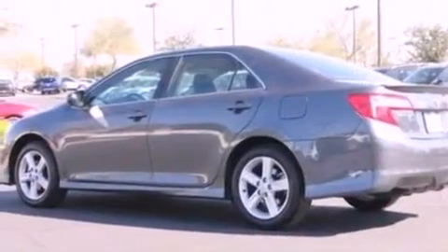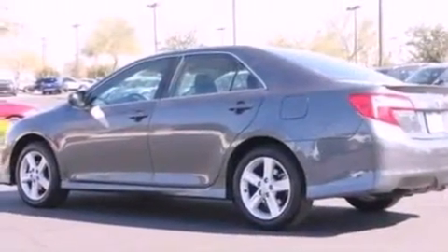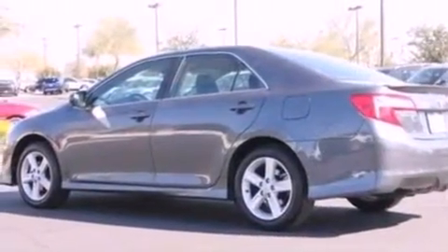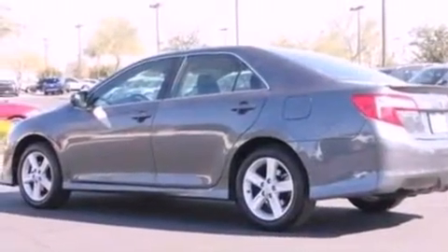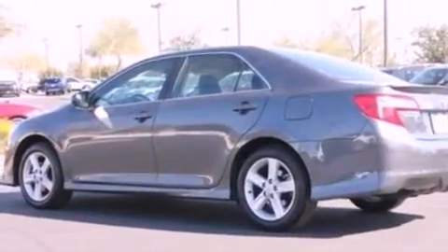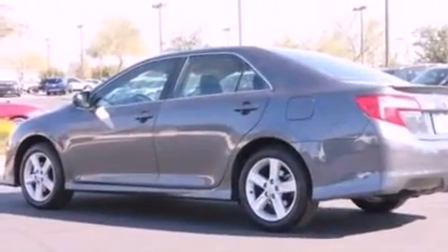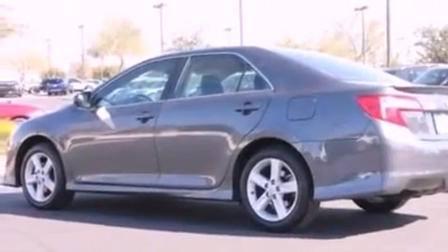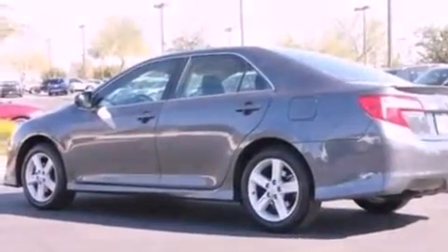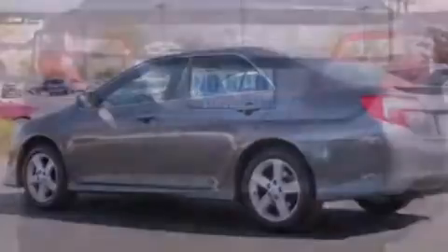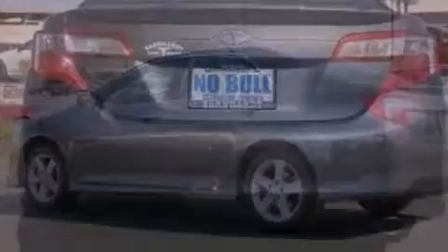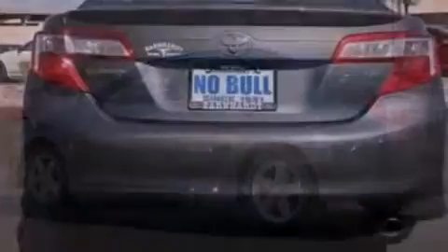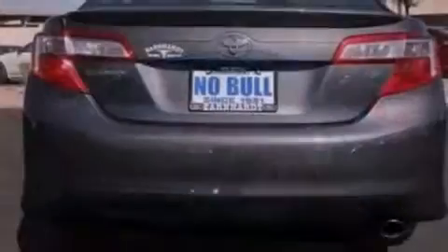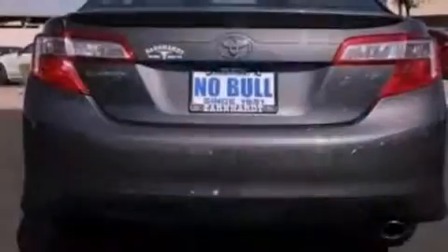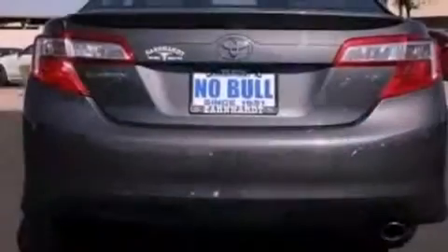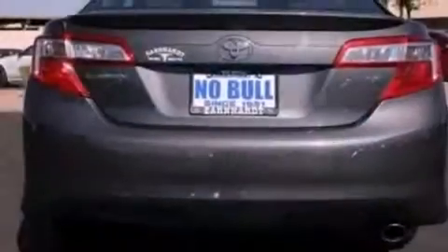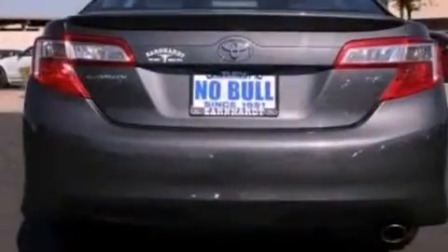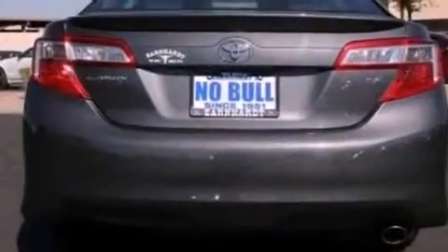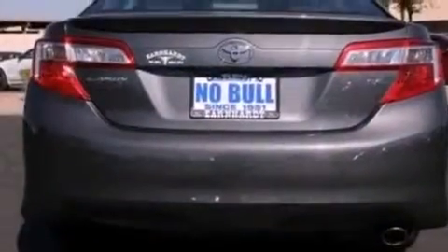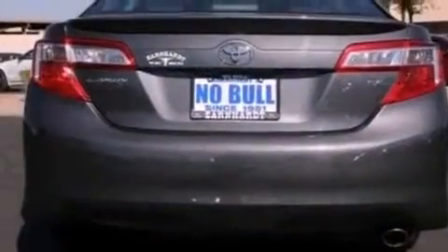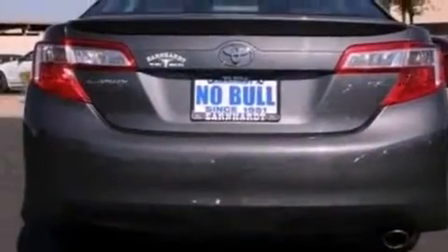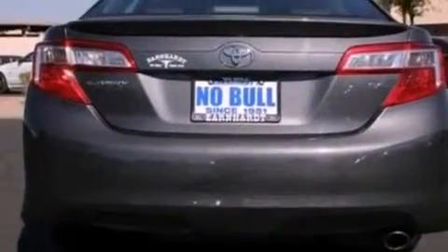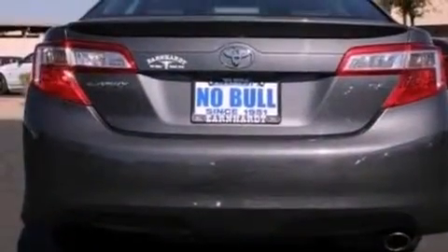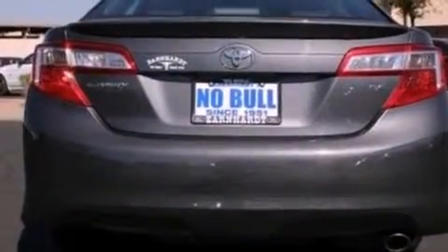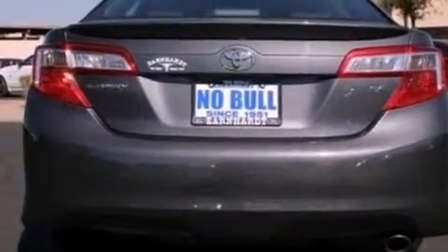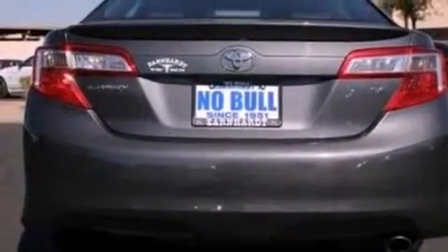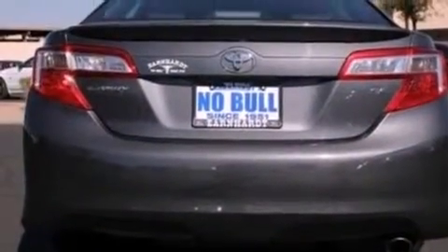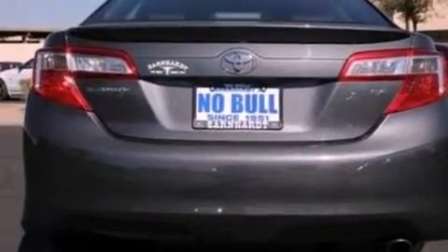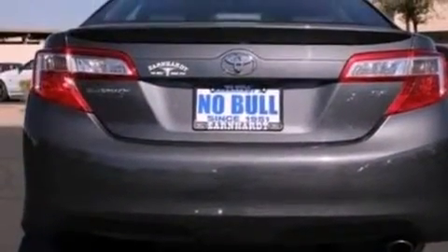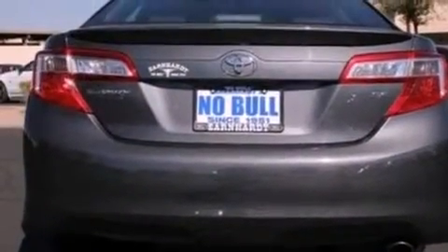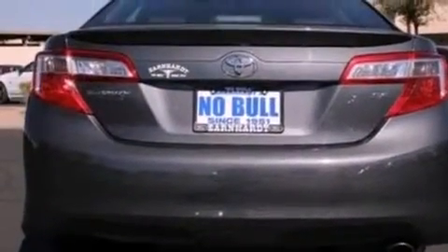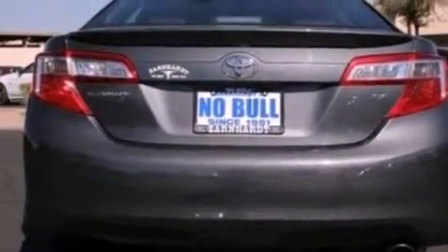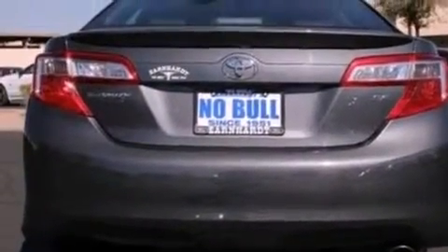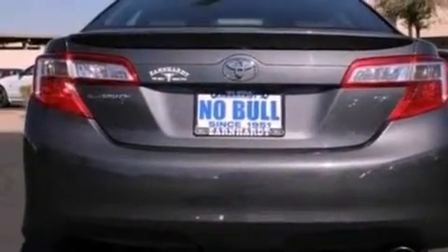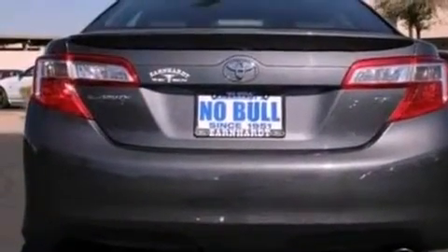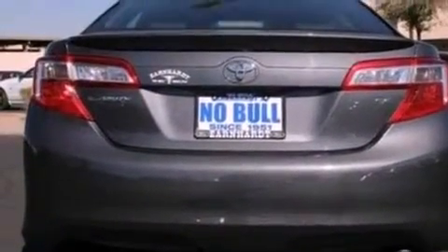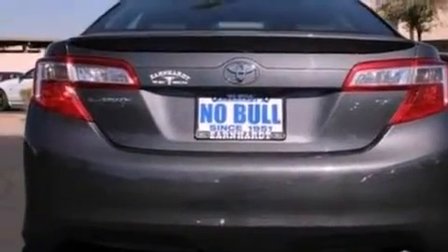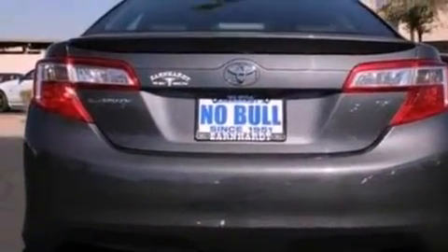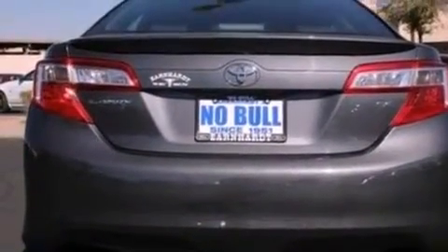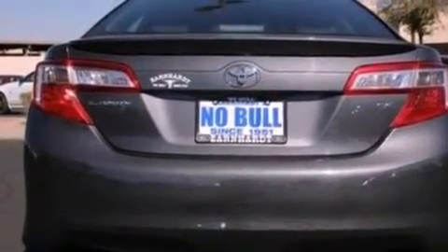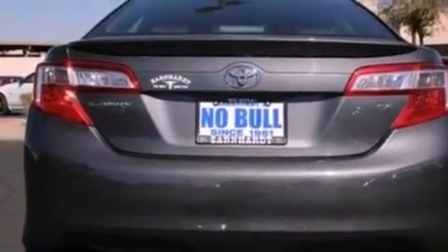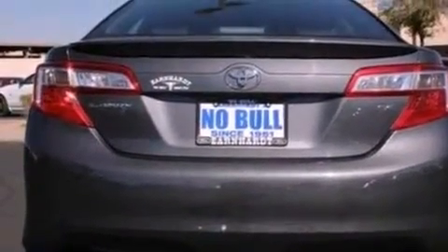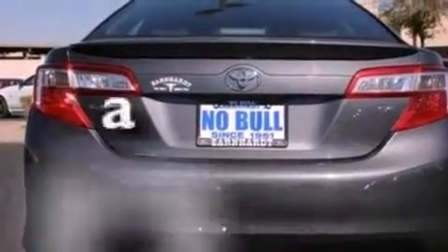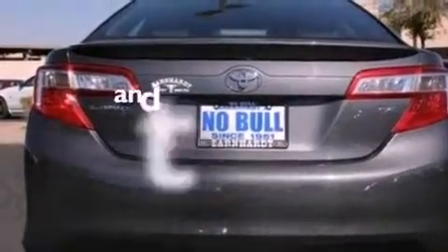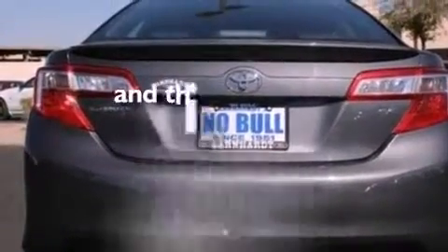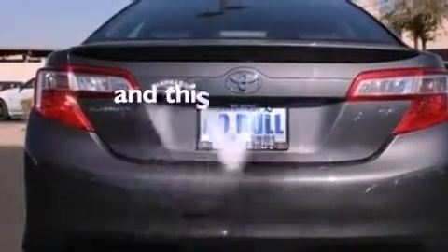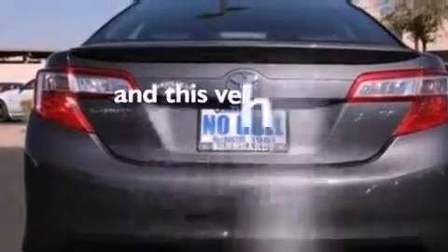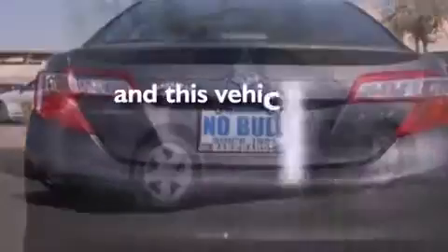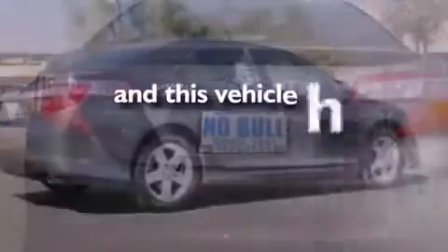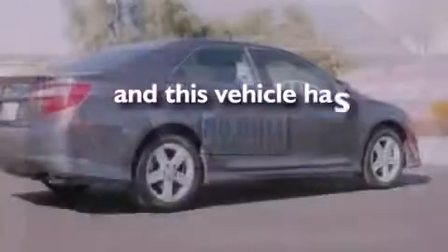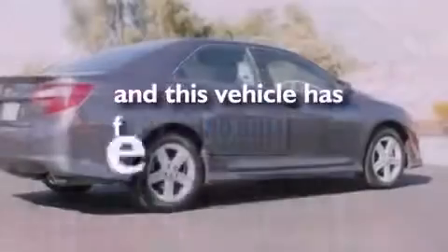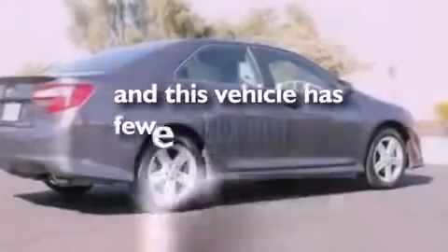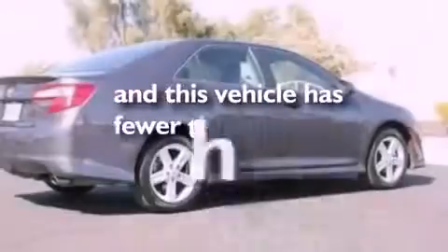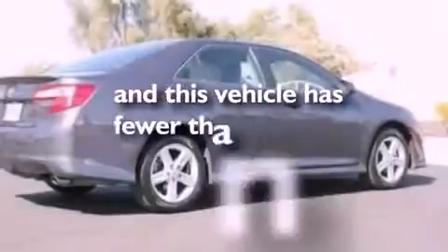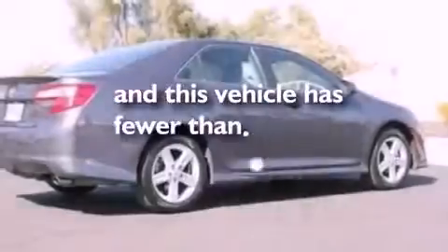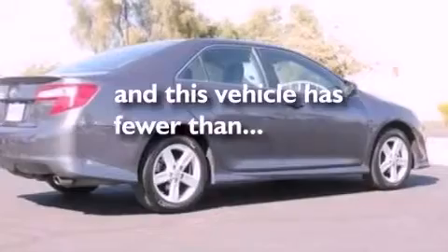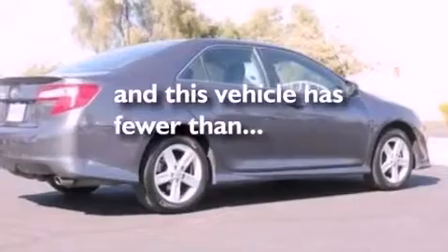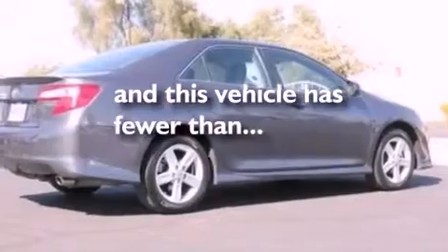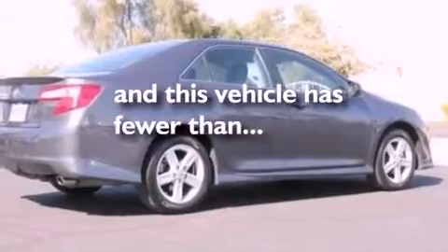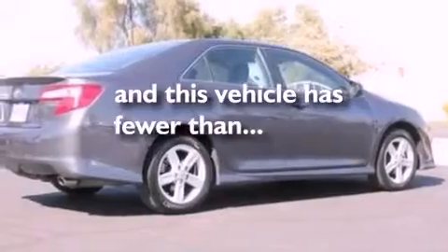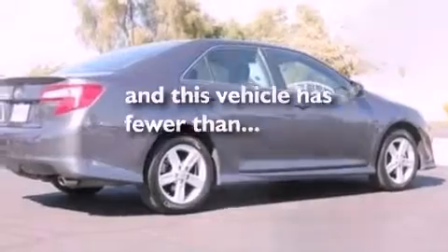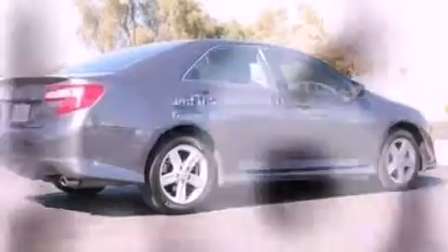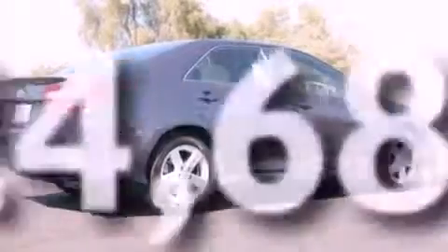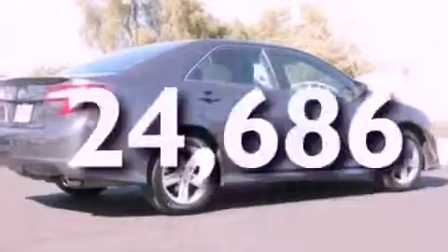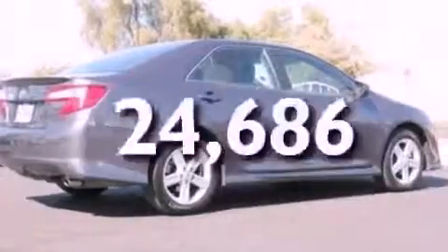Privacy glass, an anti-lock braking system, a CD player, and this vehicle has fewer than 25,000 miles on the odometer.